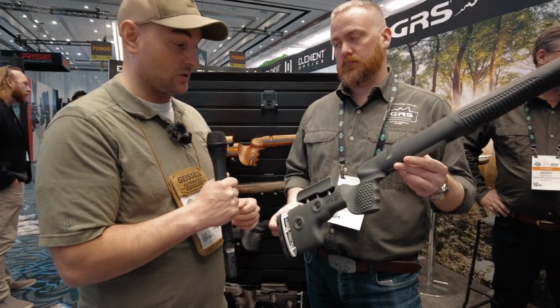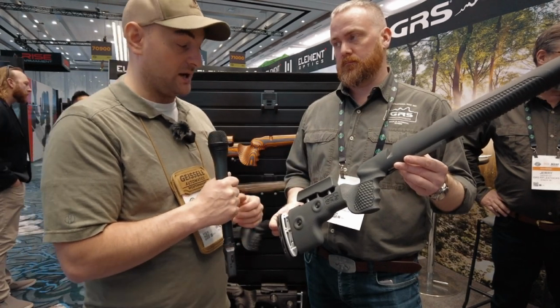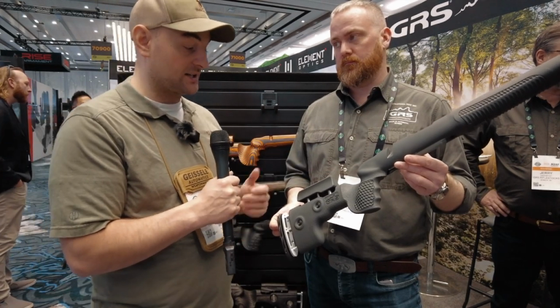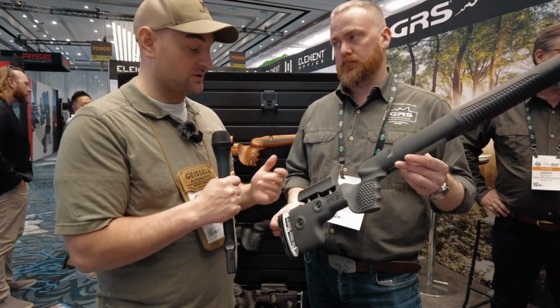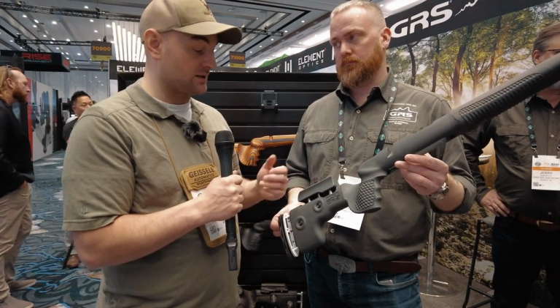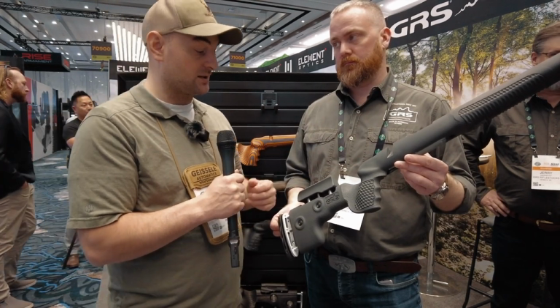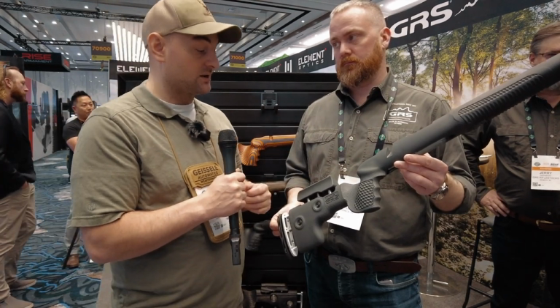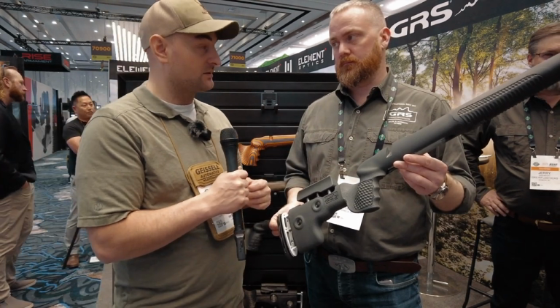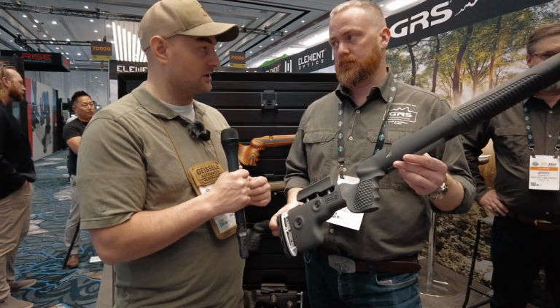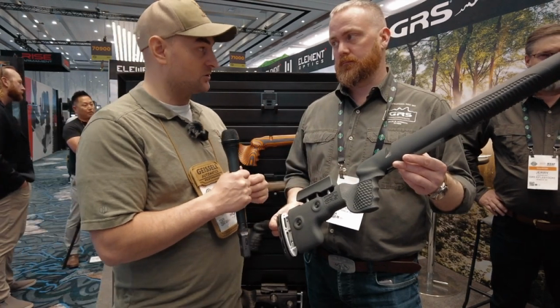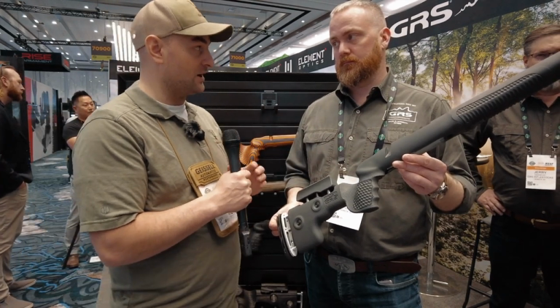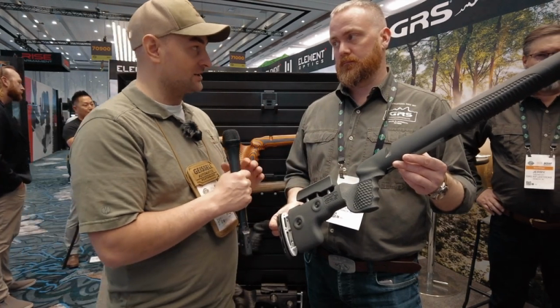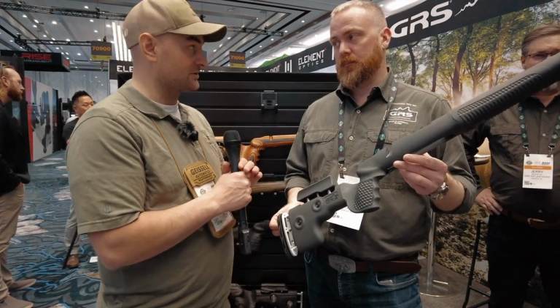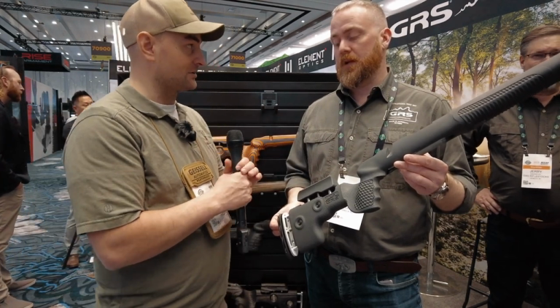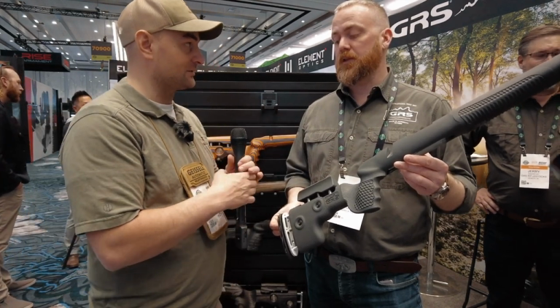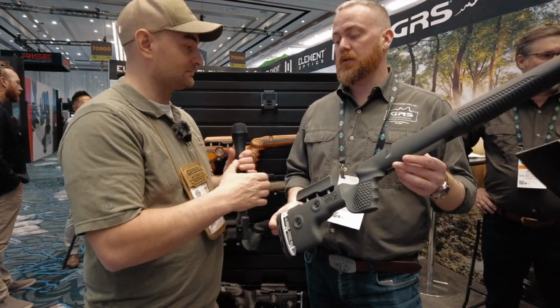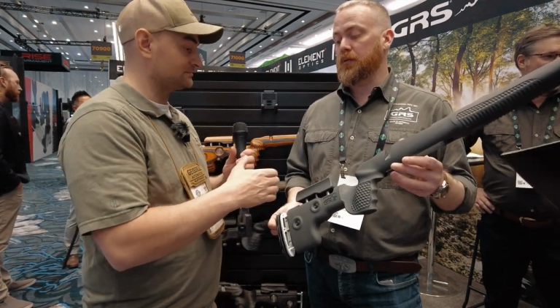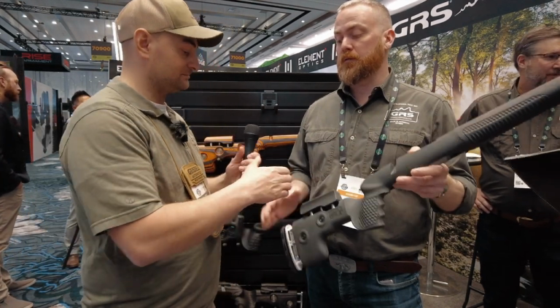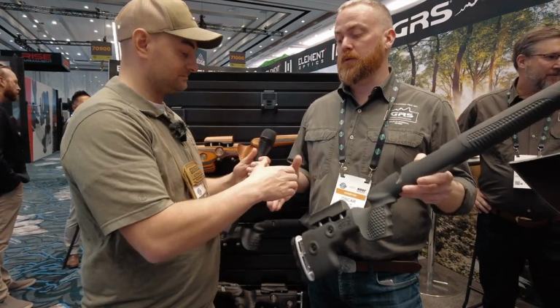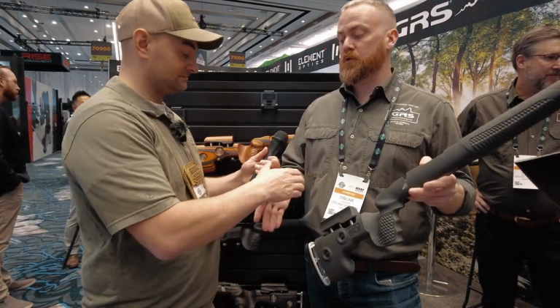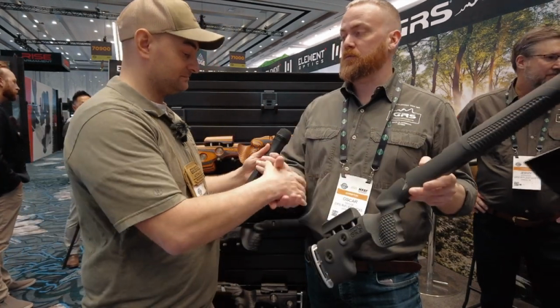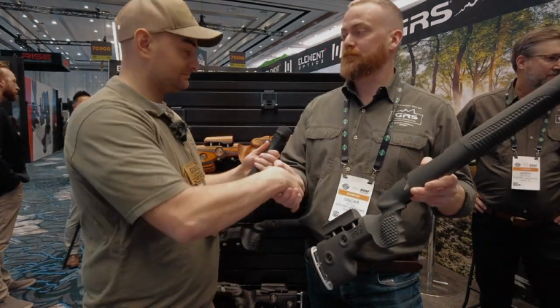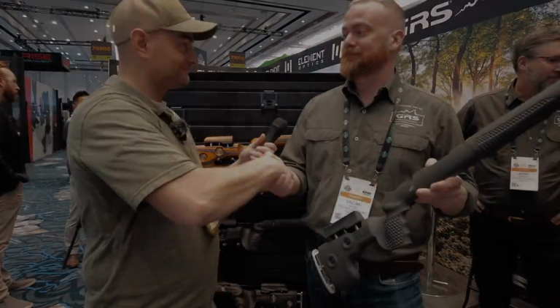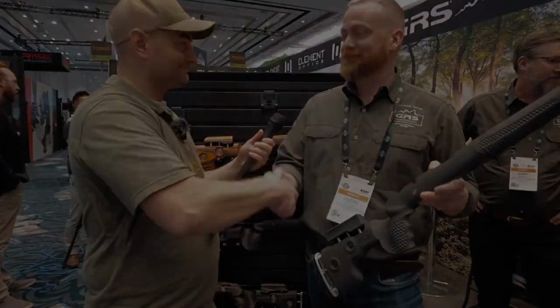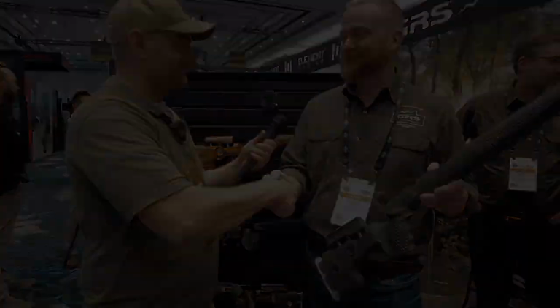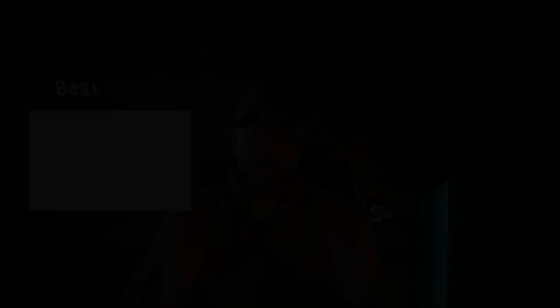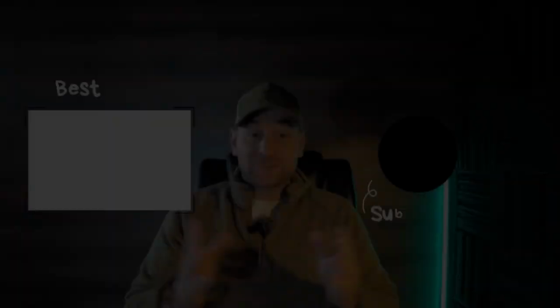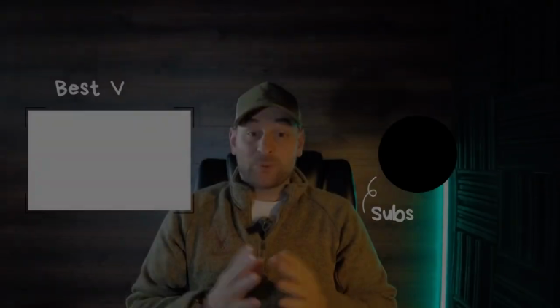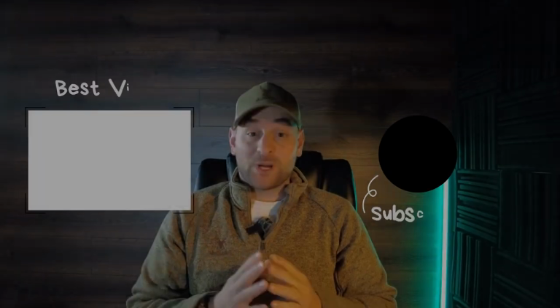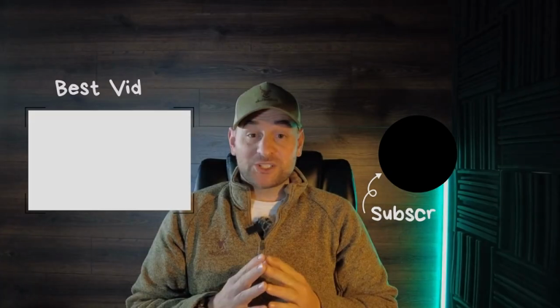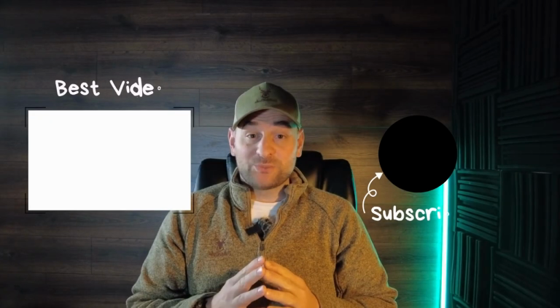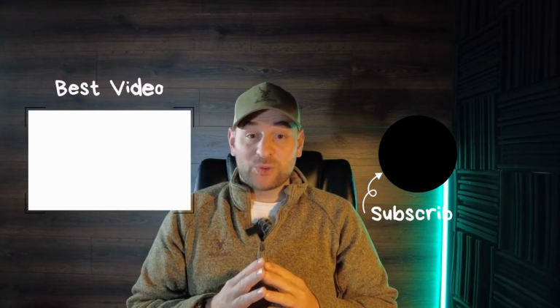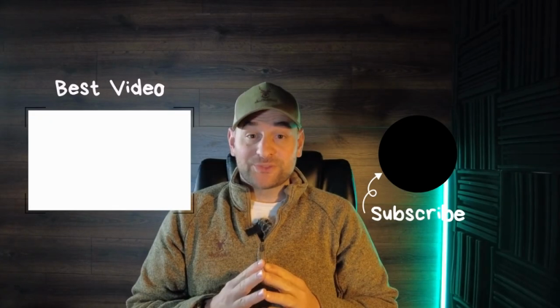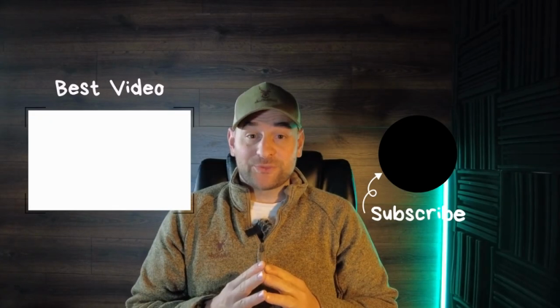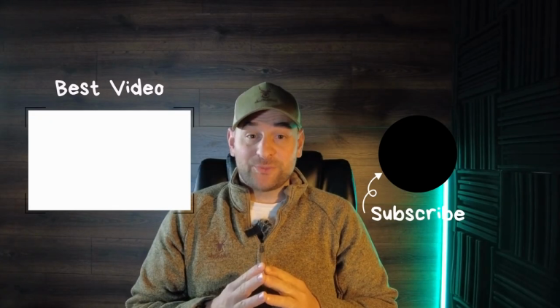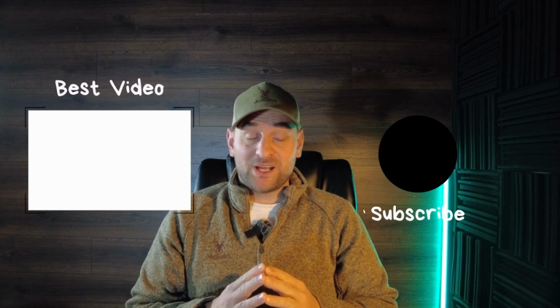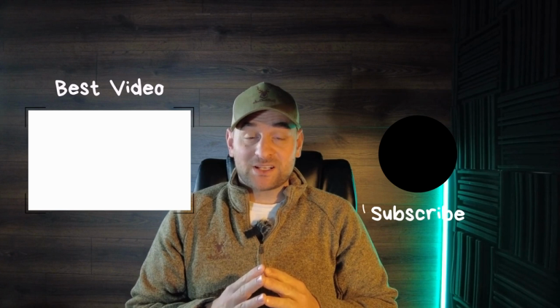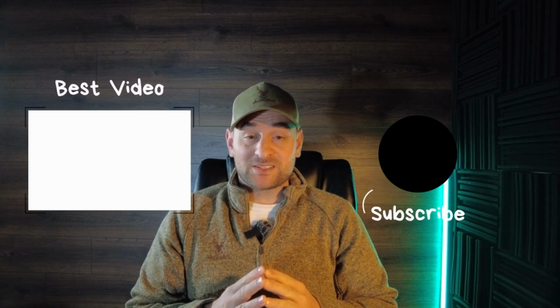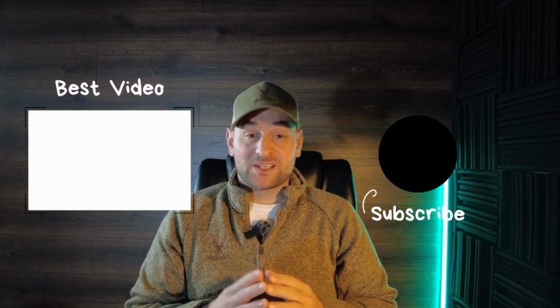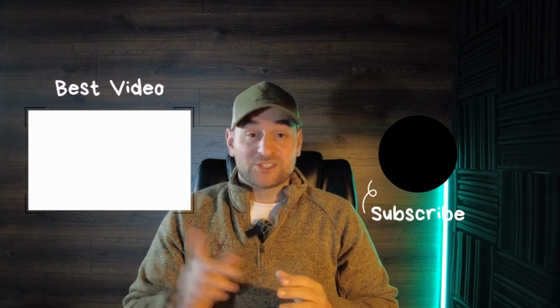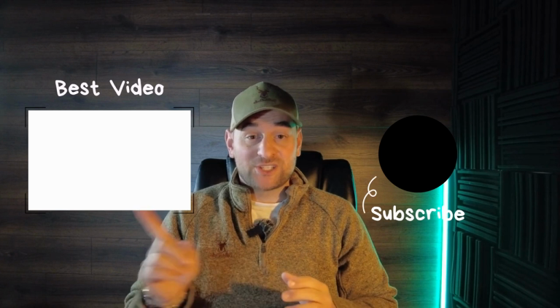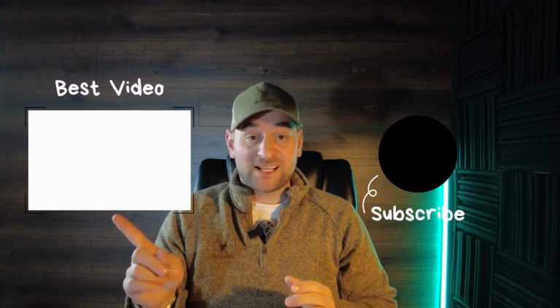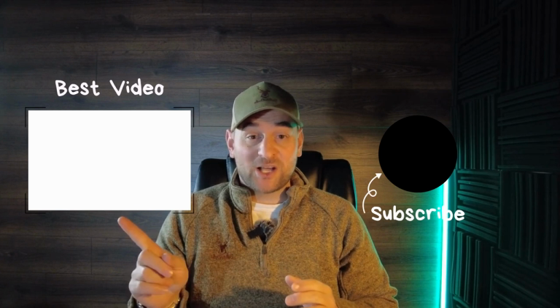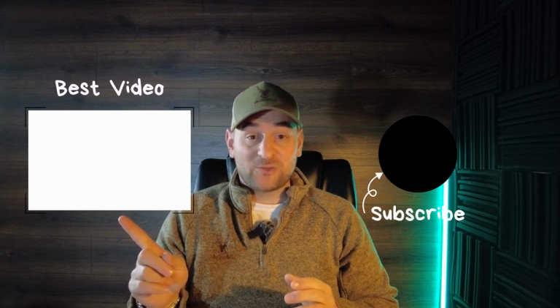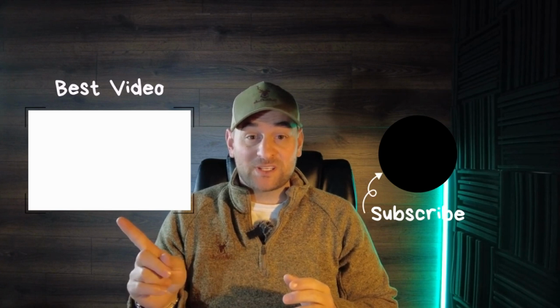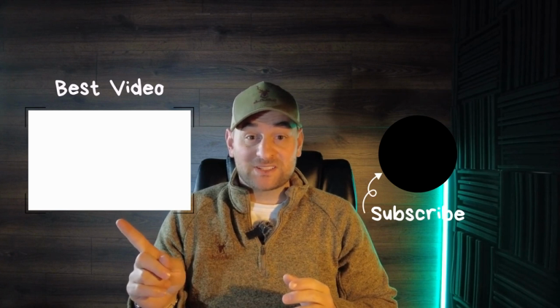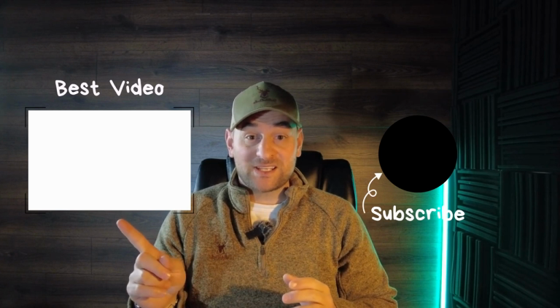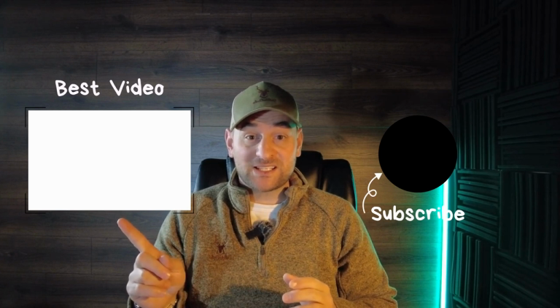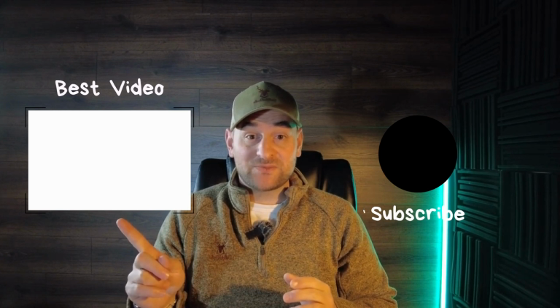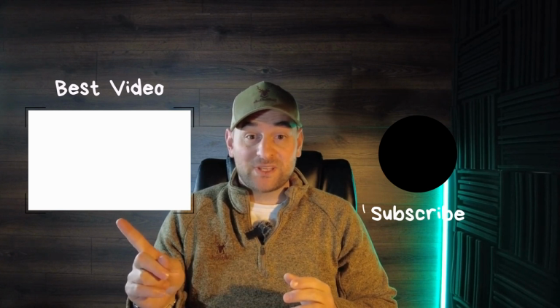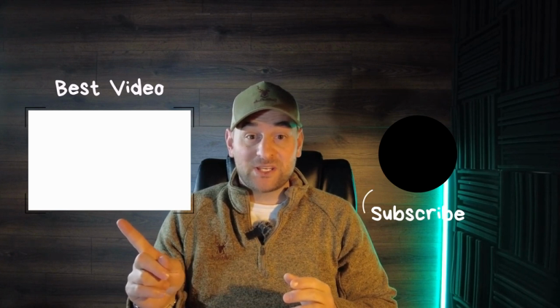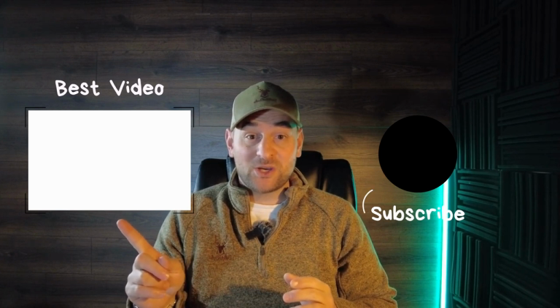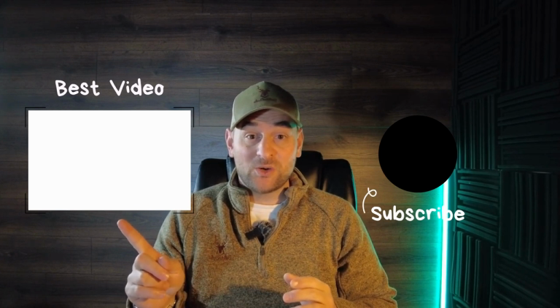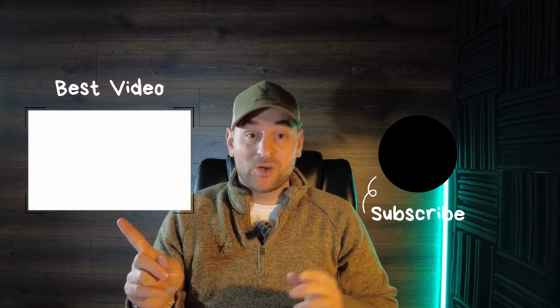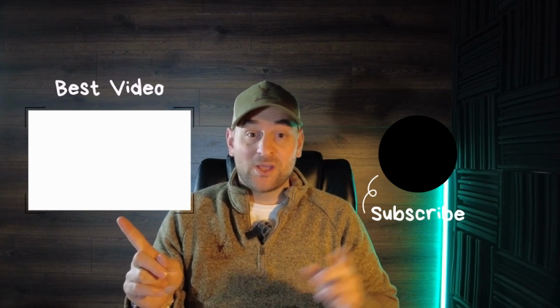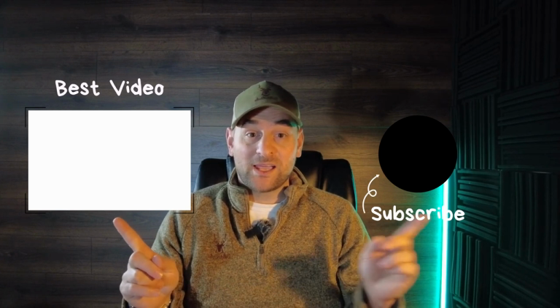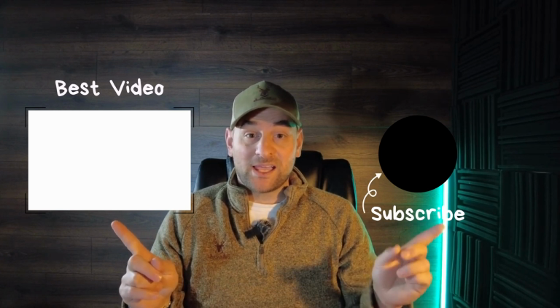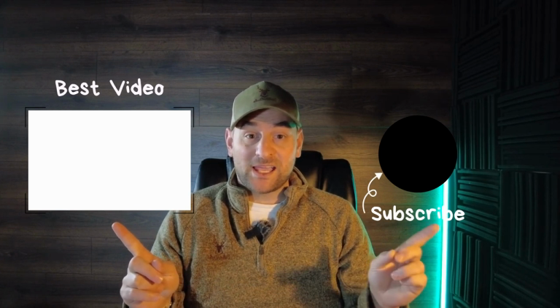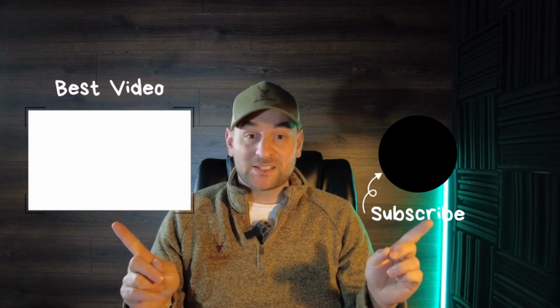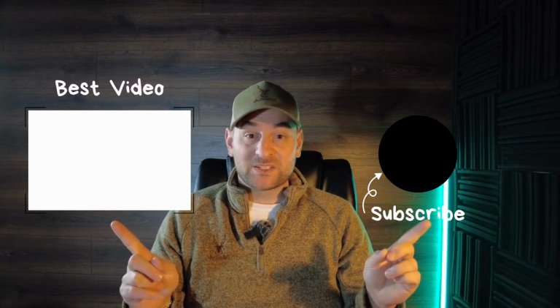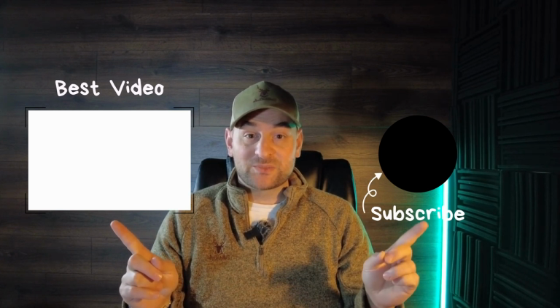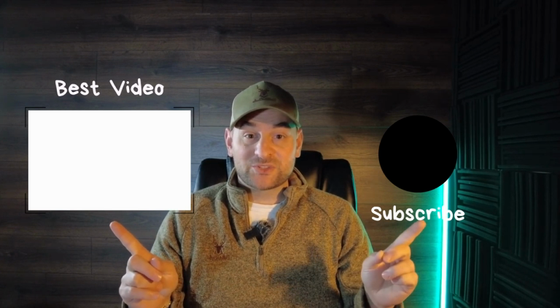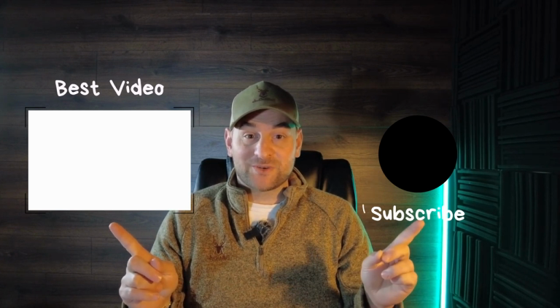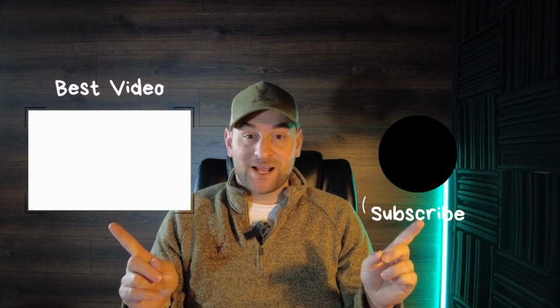Excellent. Thank you Oskar. Thank you very much. Thanks for watching Bullets for Bucks — check out the next video and subscribe.